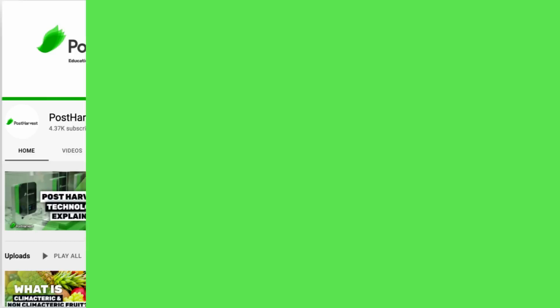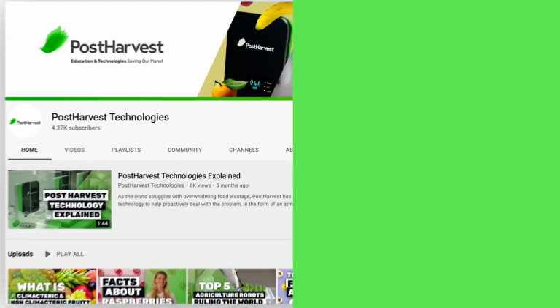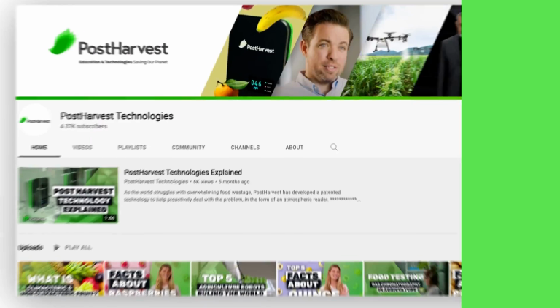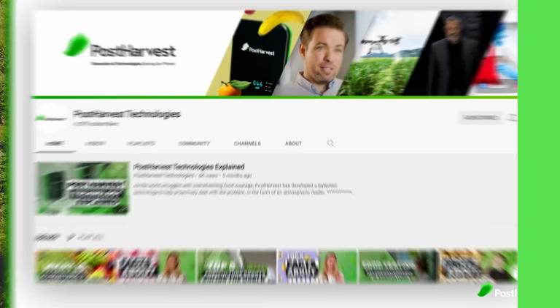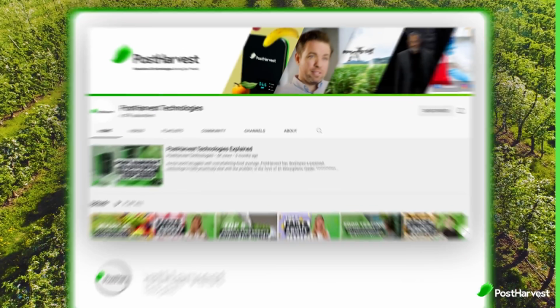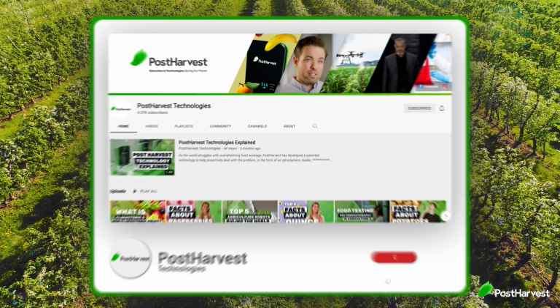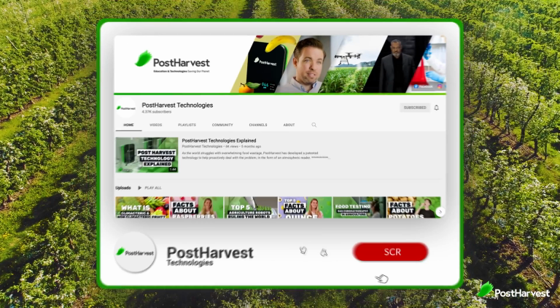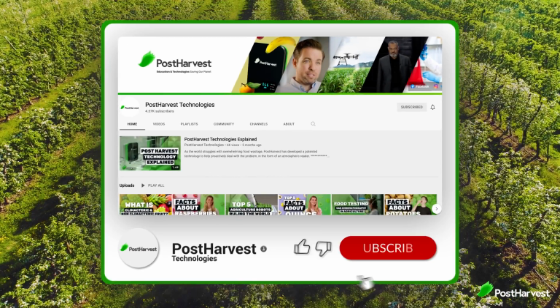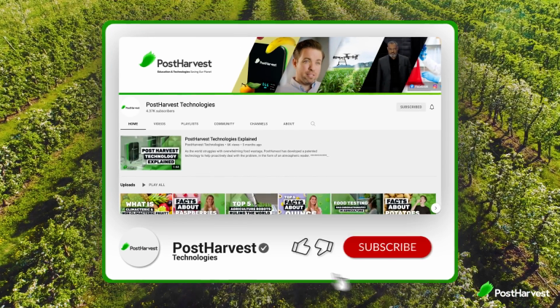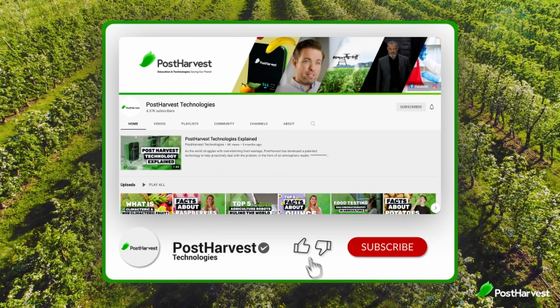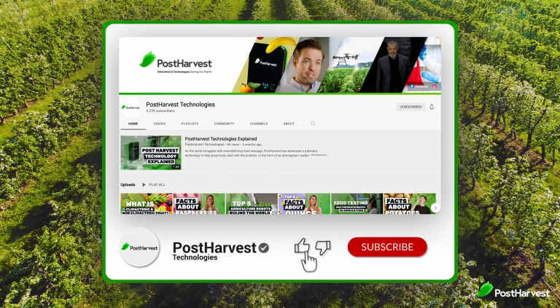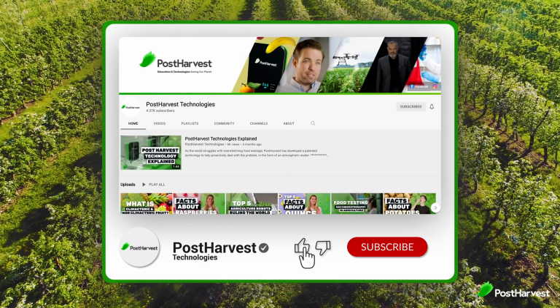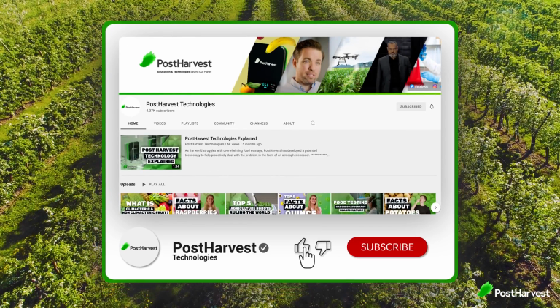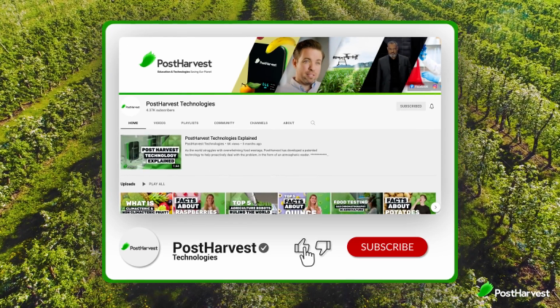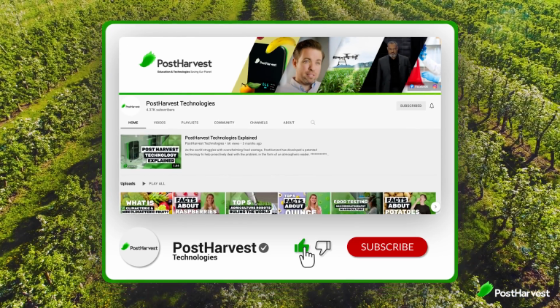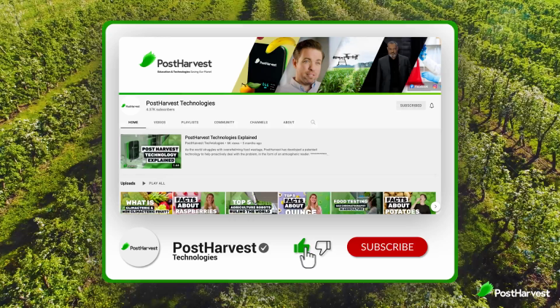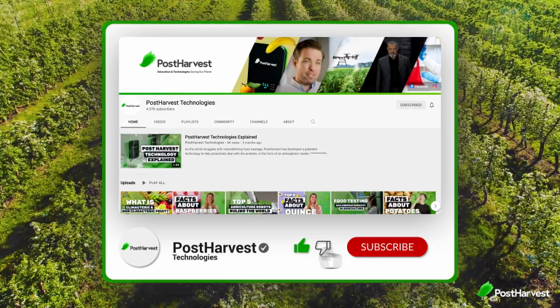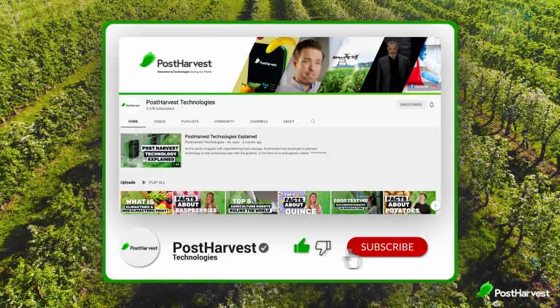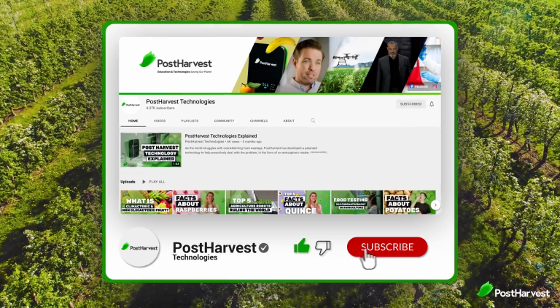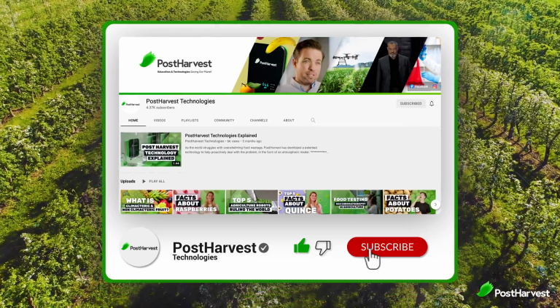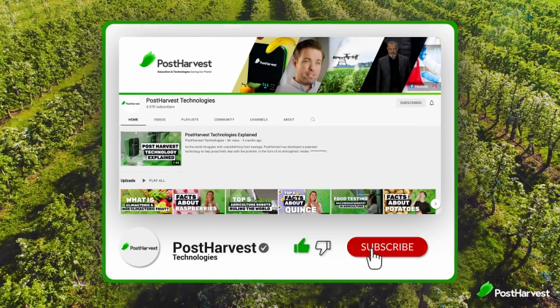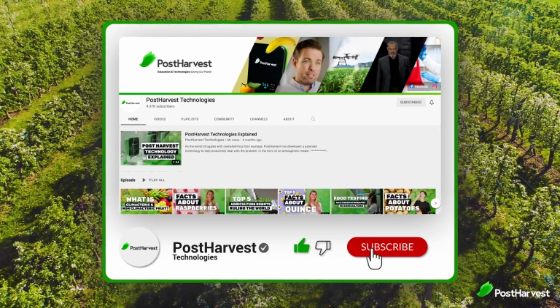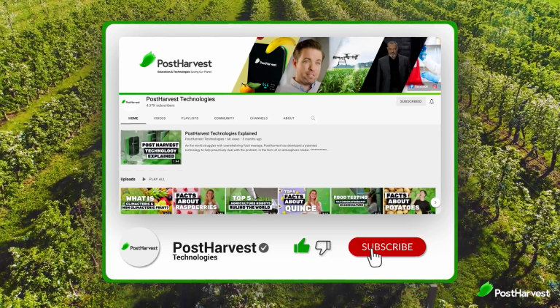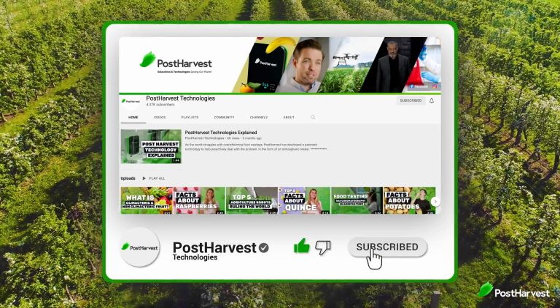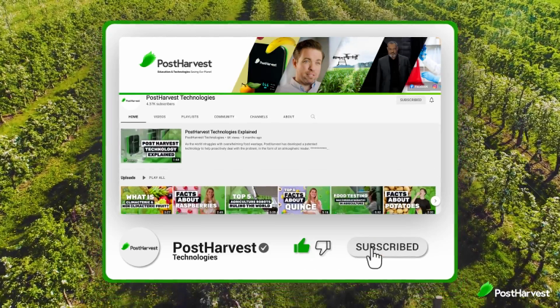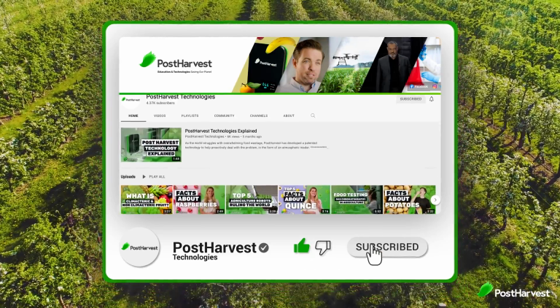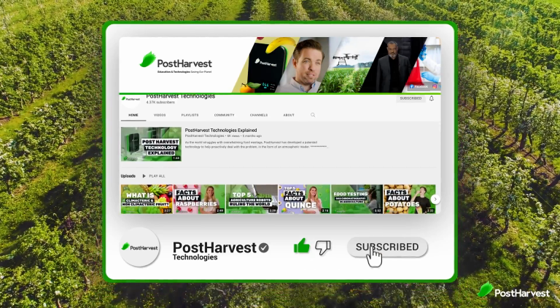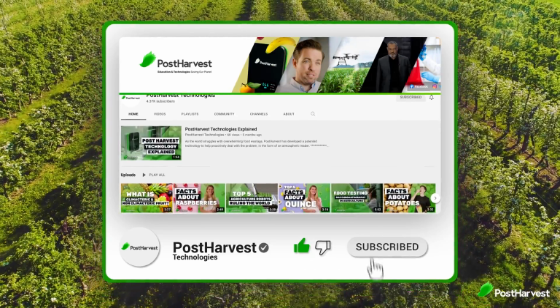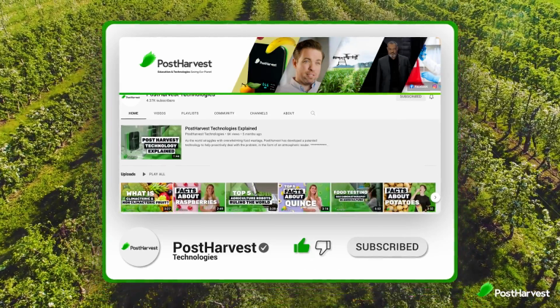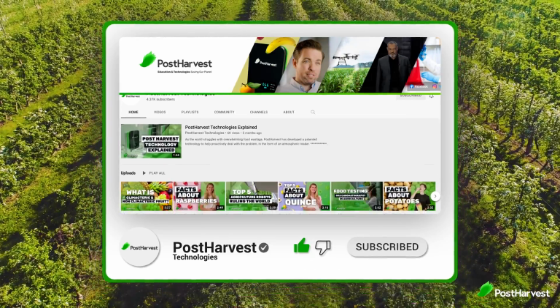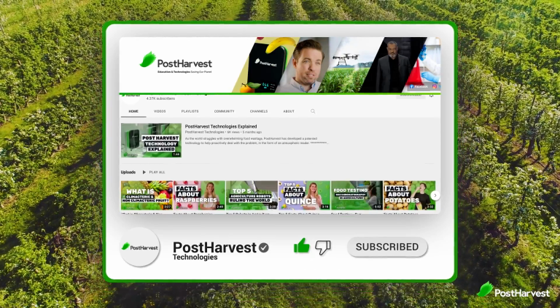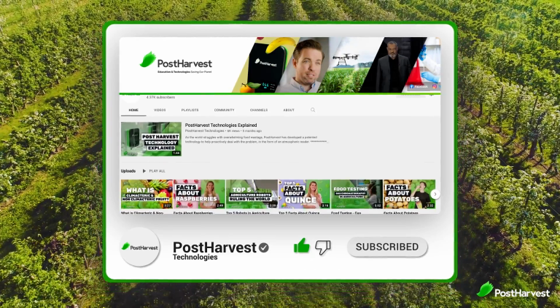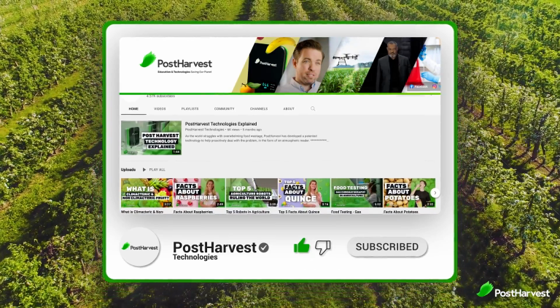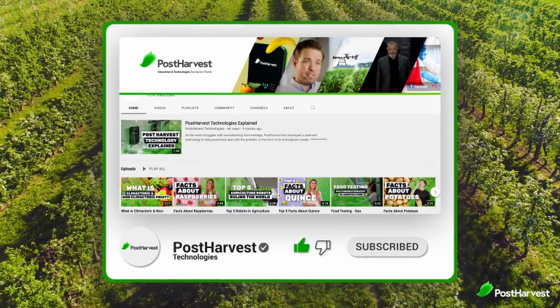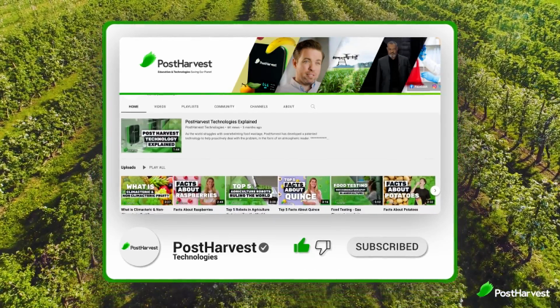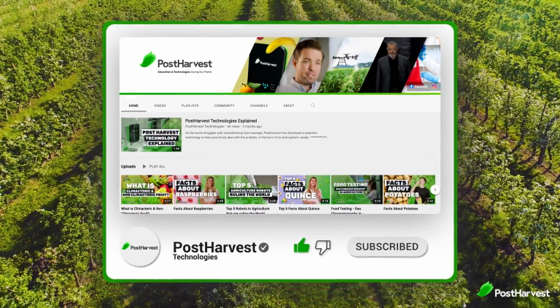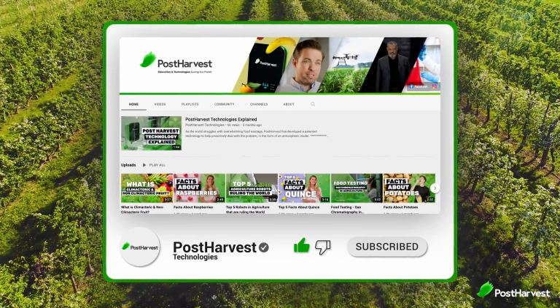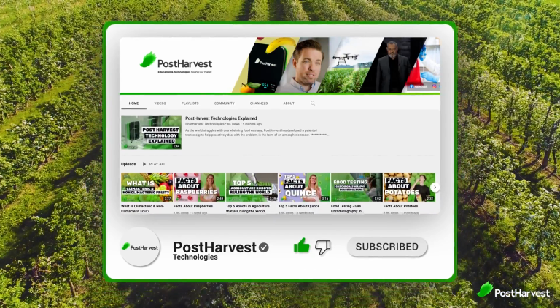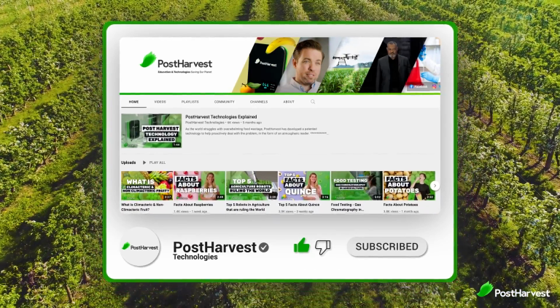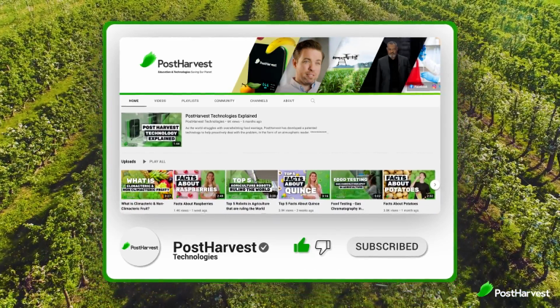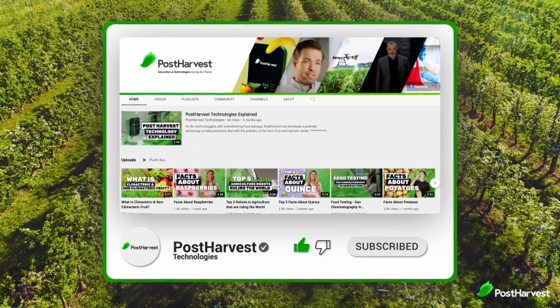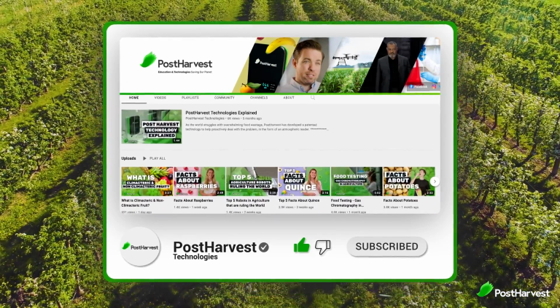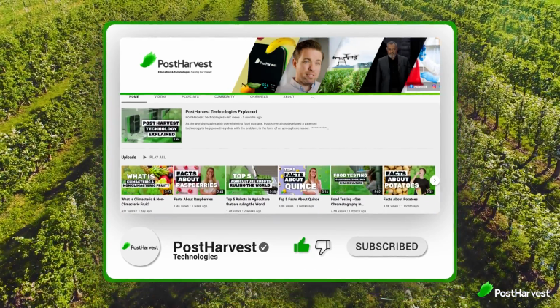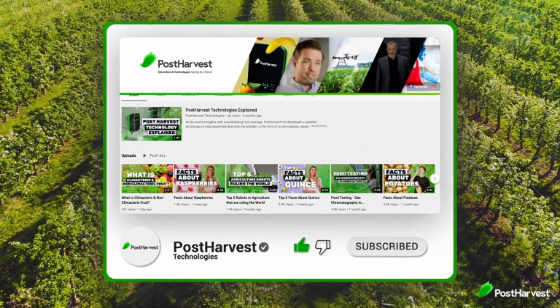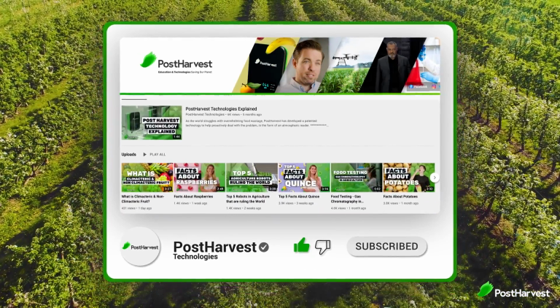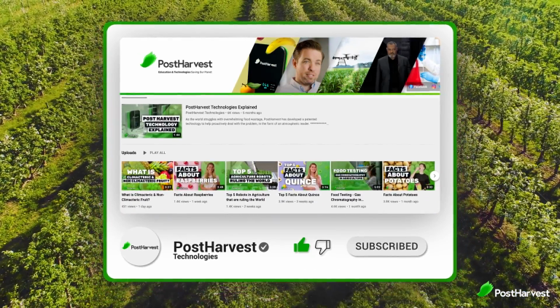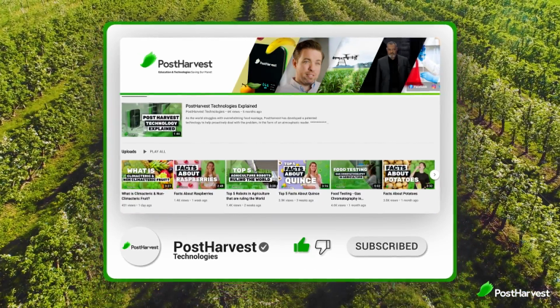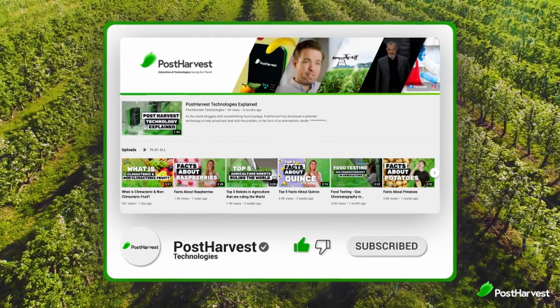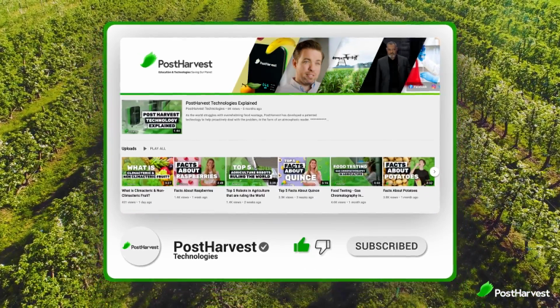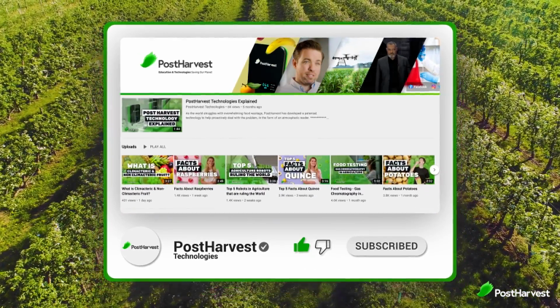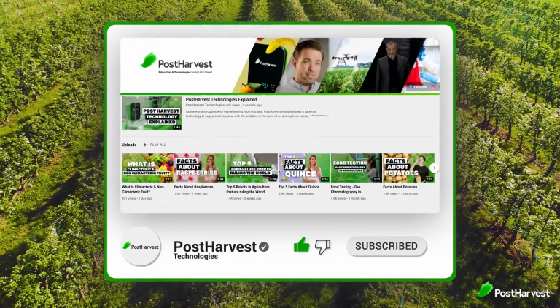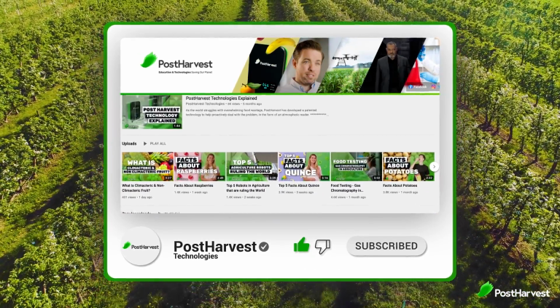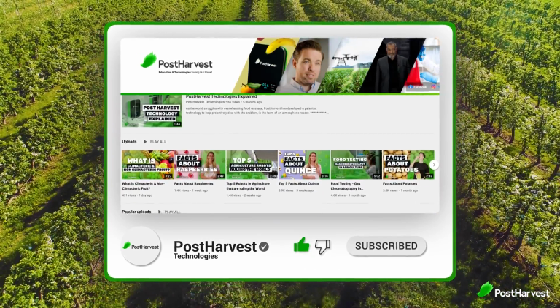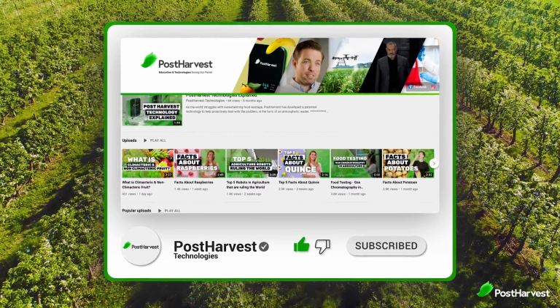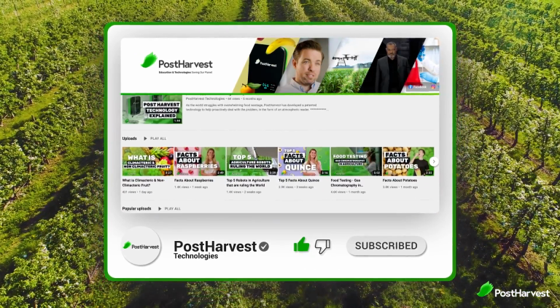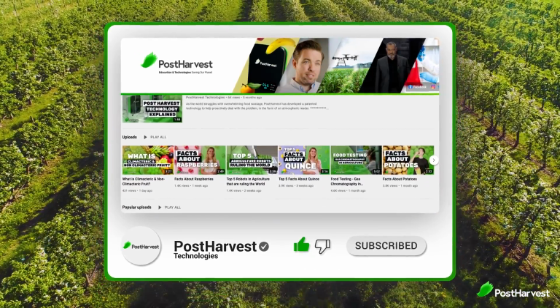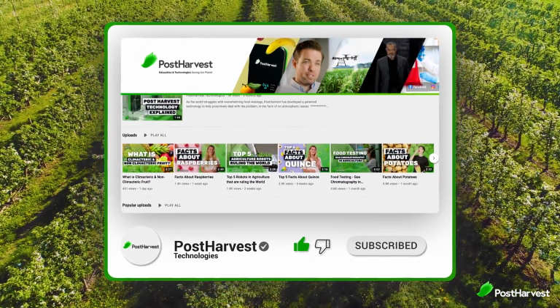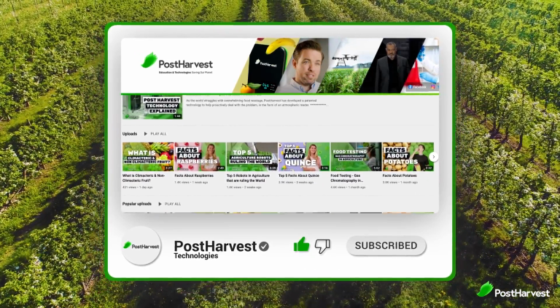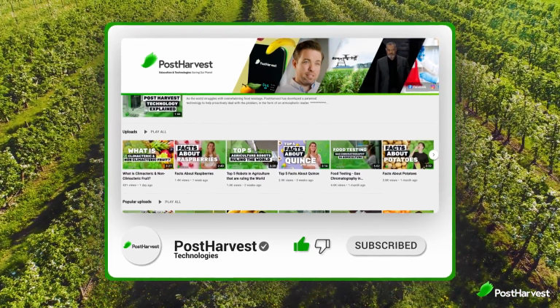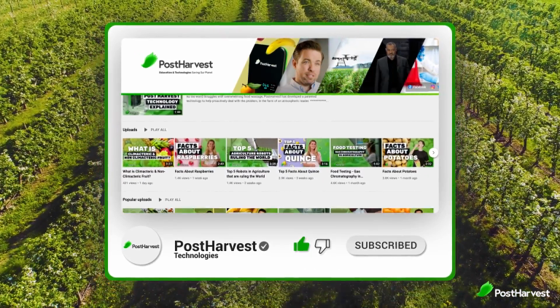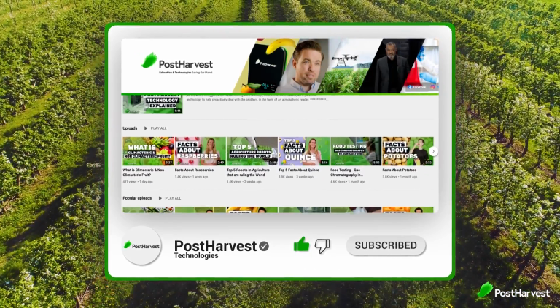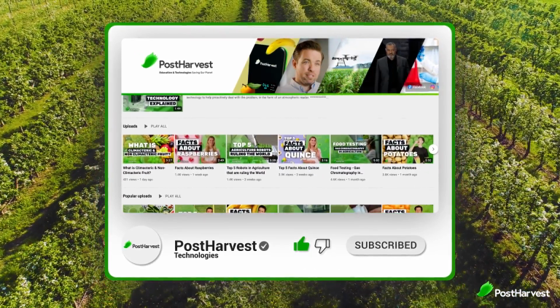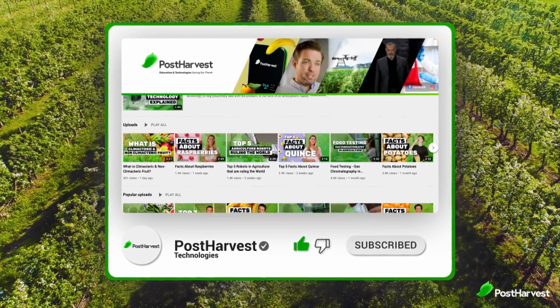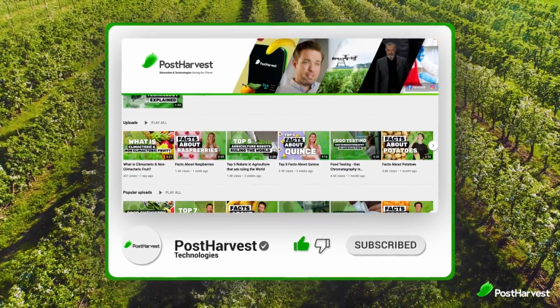But before we get into that, if you would like to see more videos just like this one, hit the like and subscribe buttons to stay up to date.